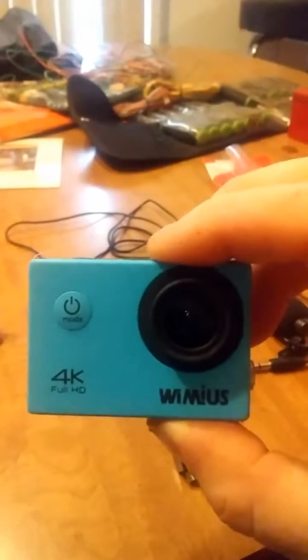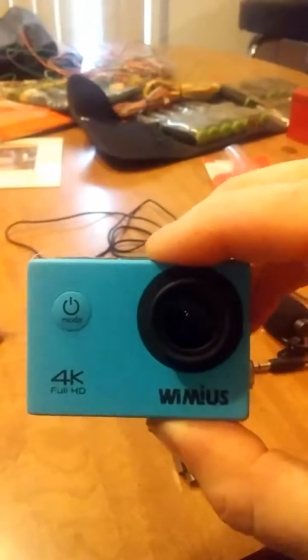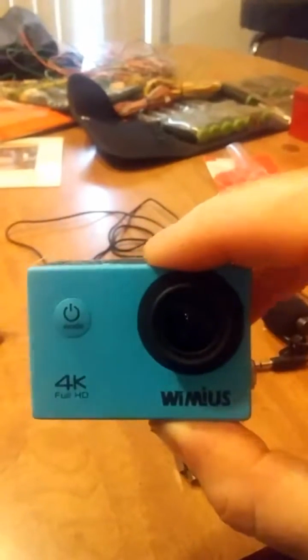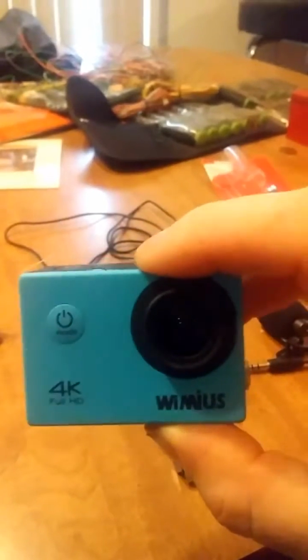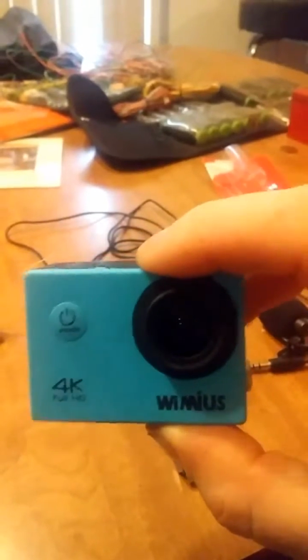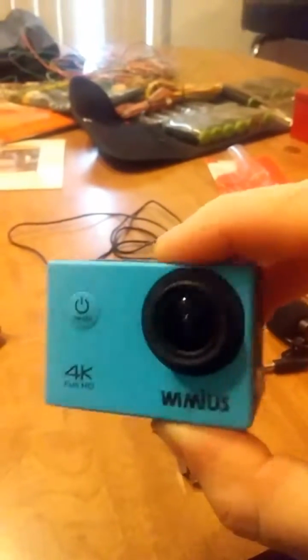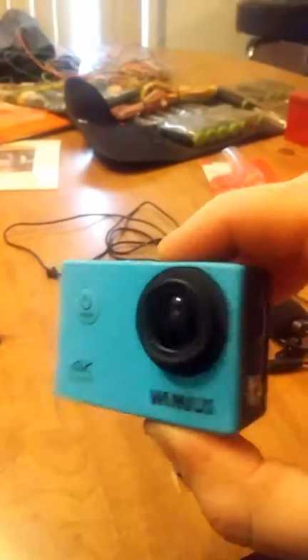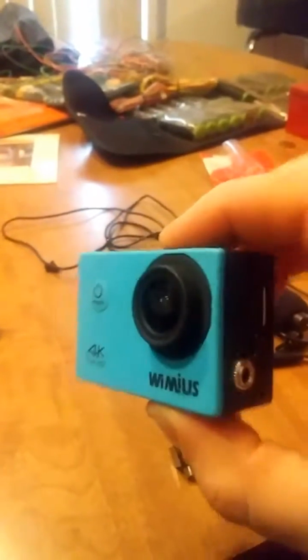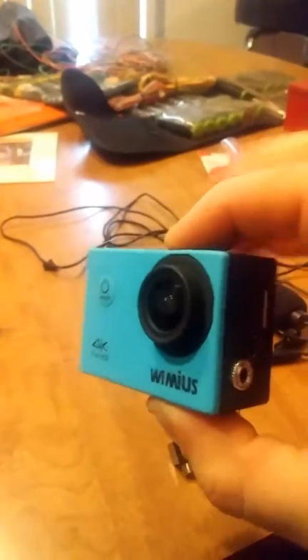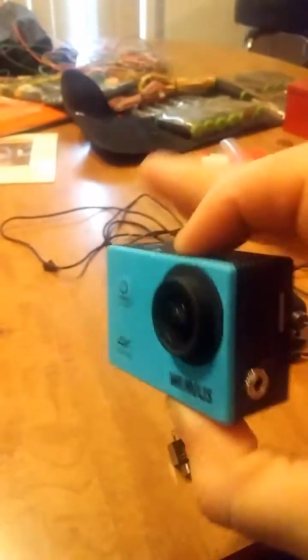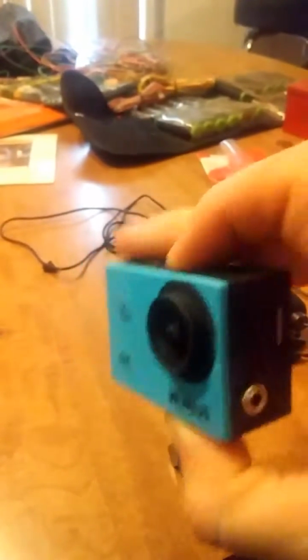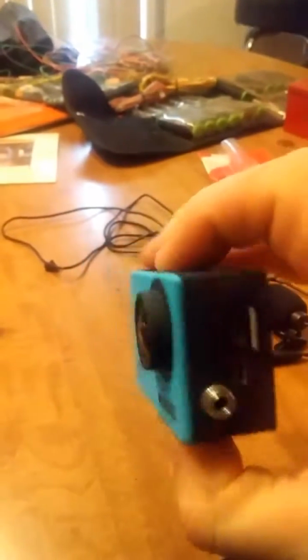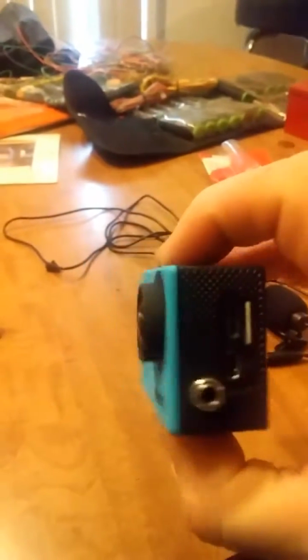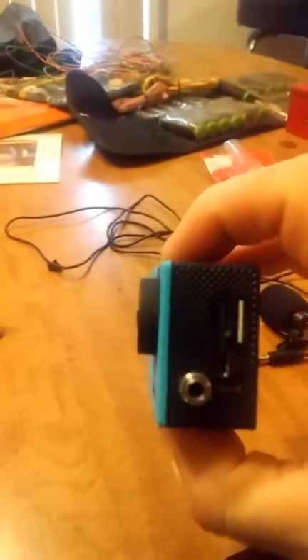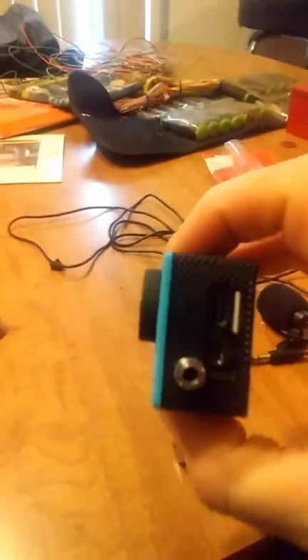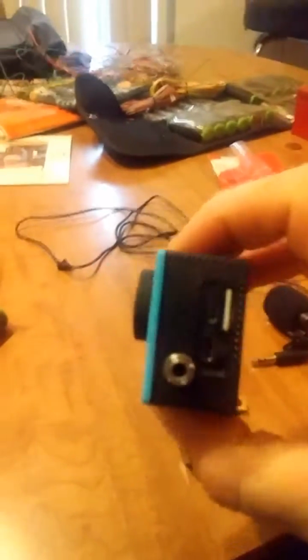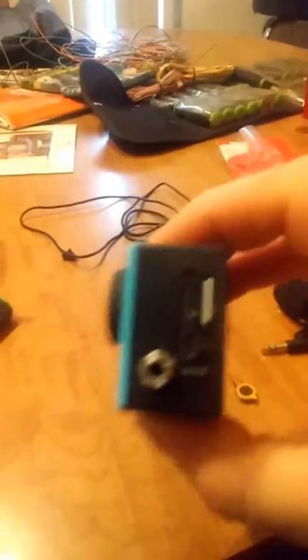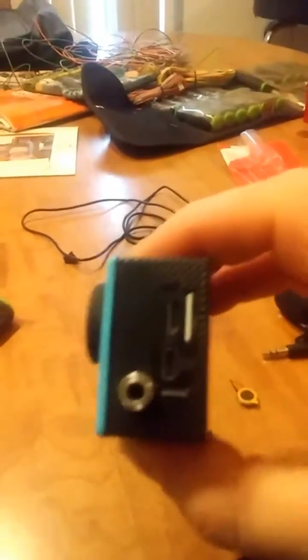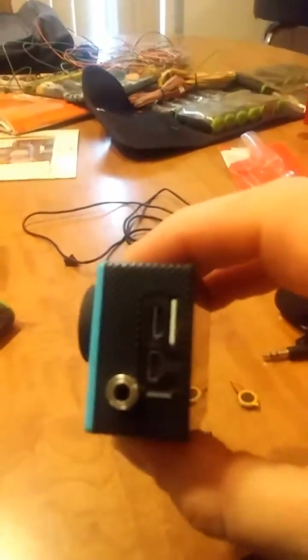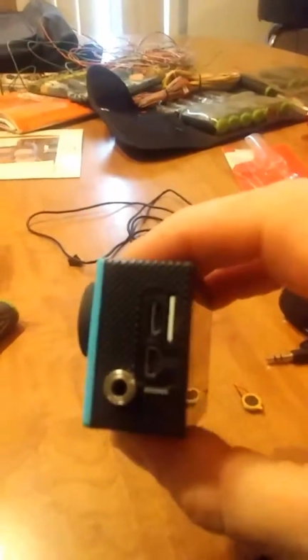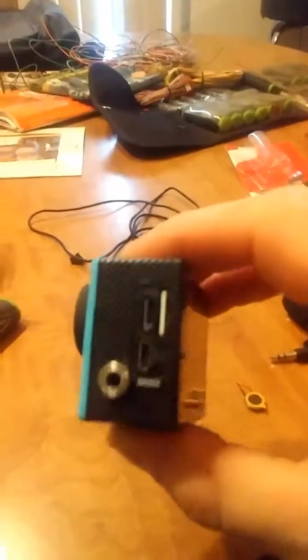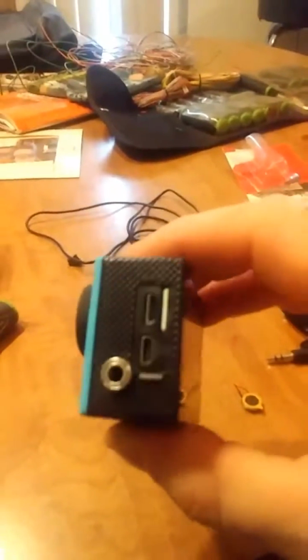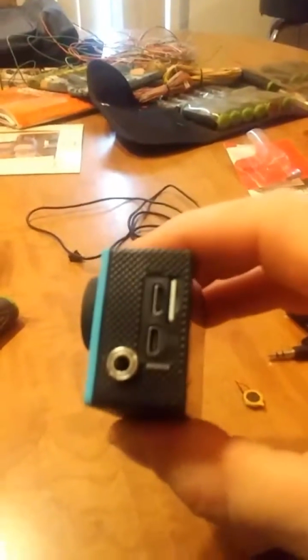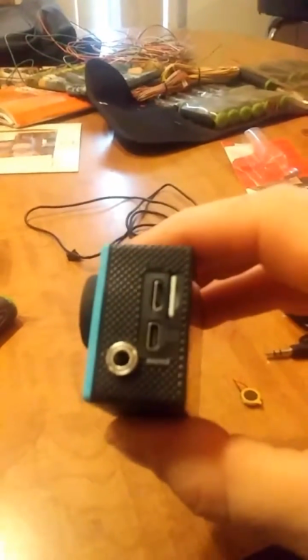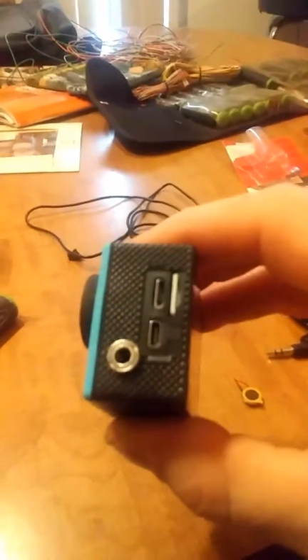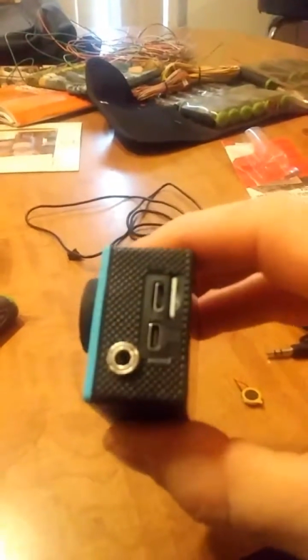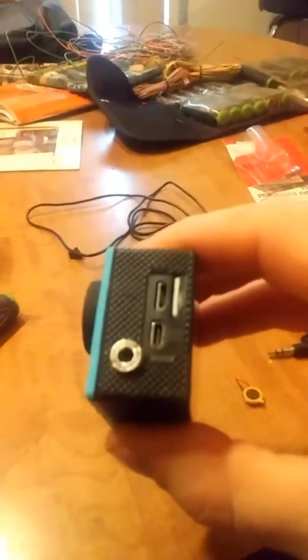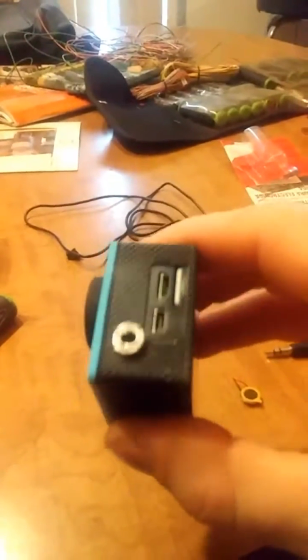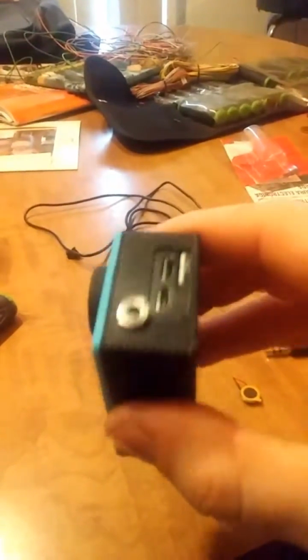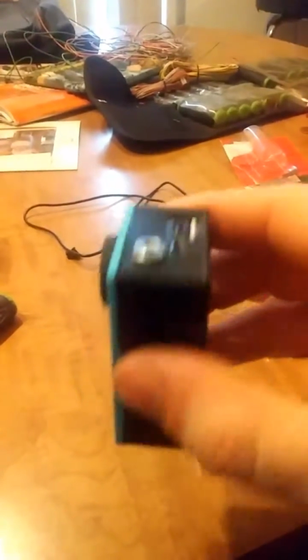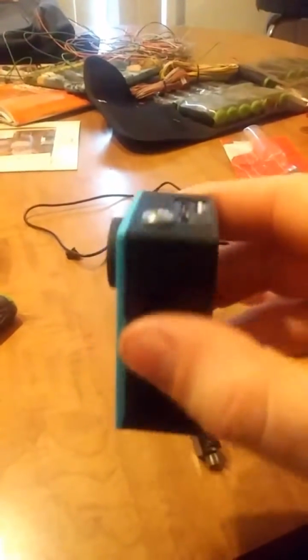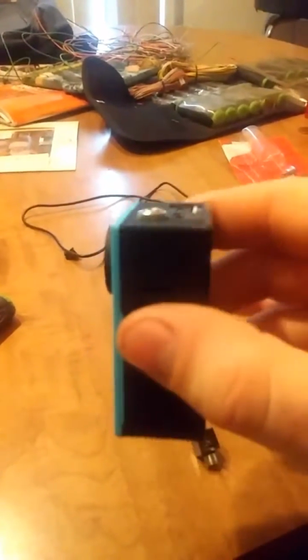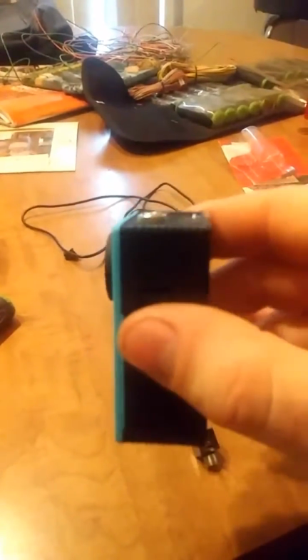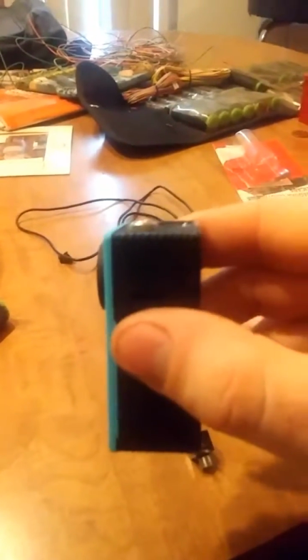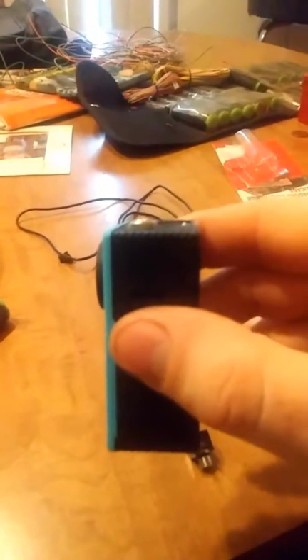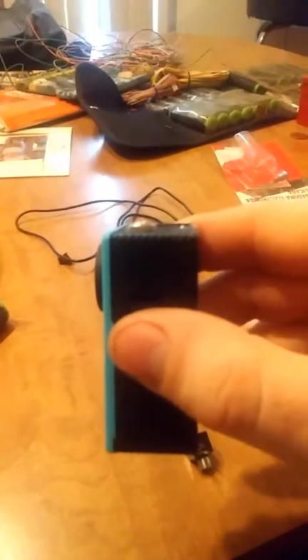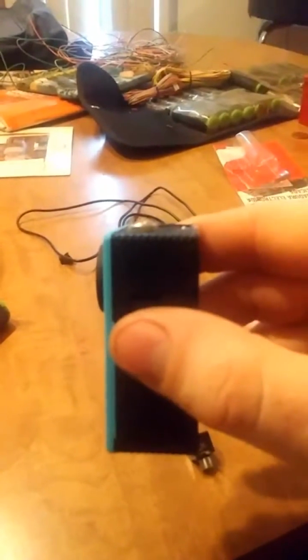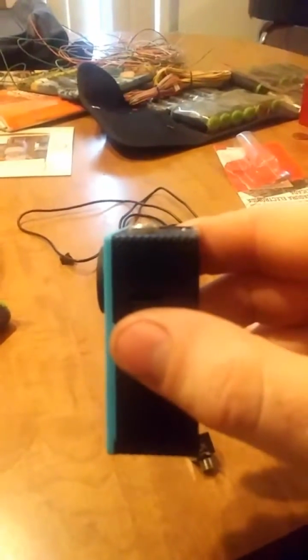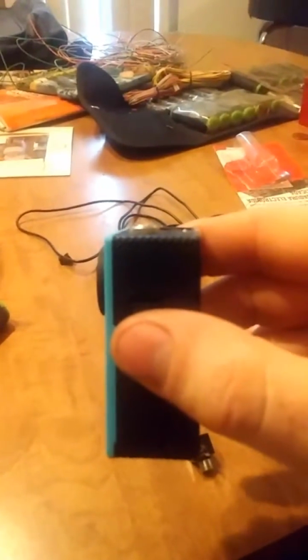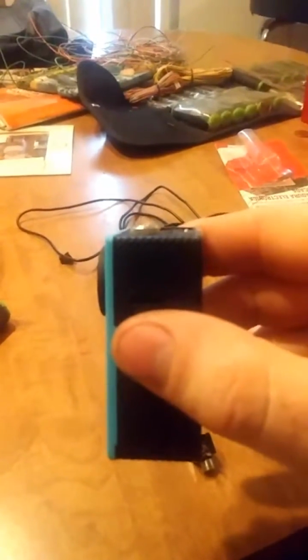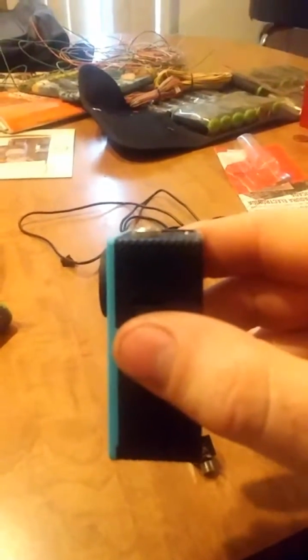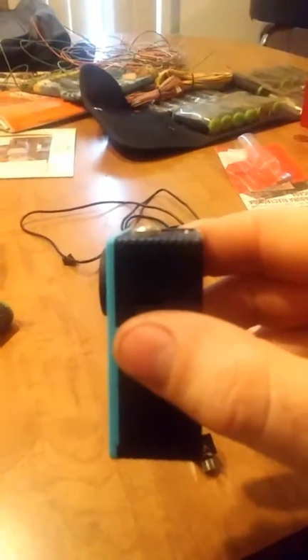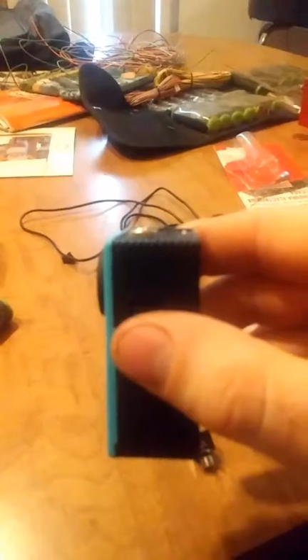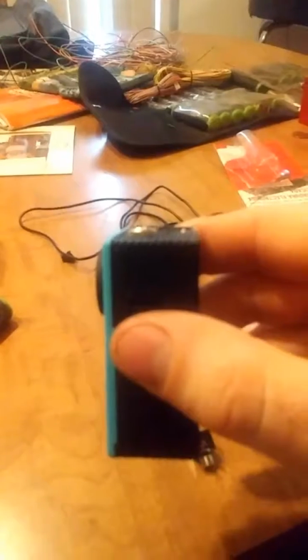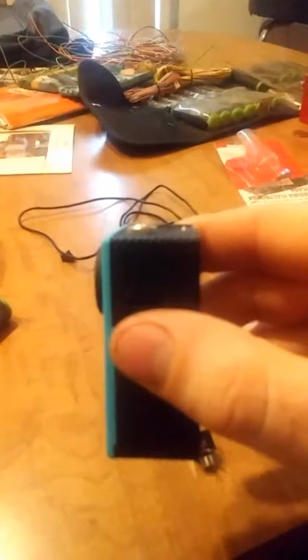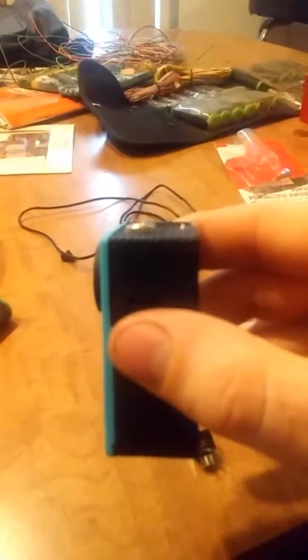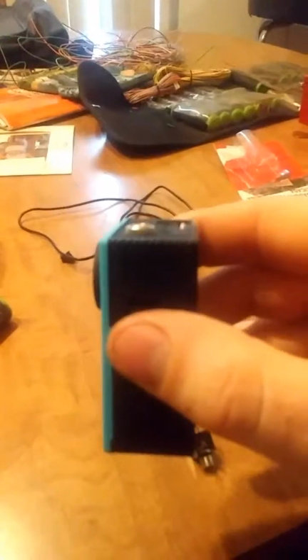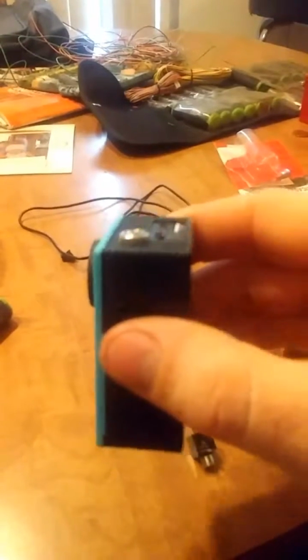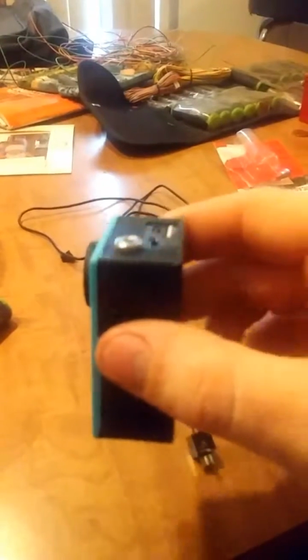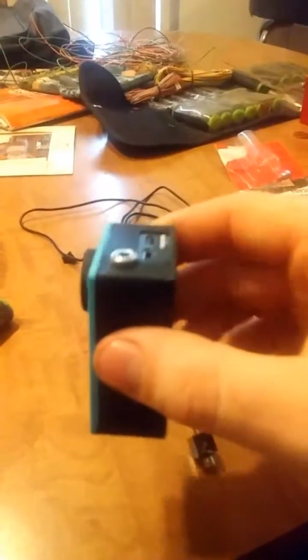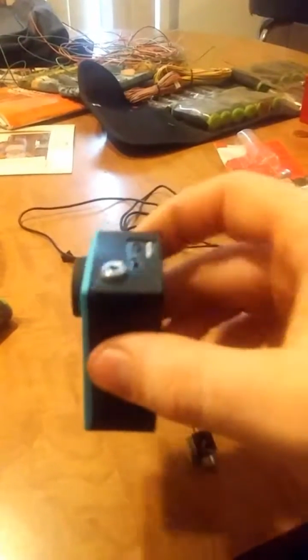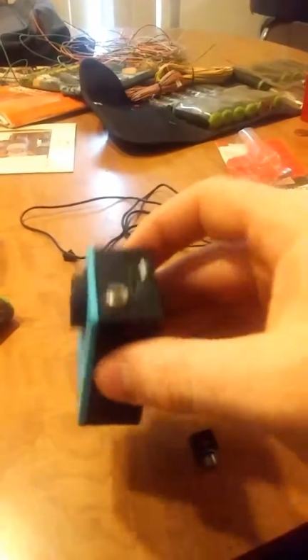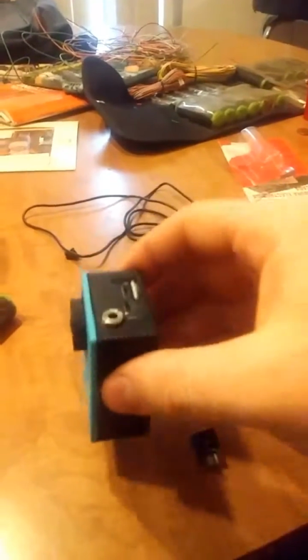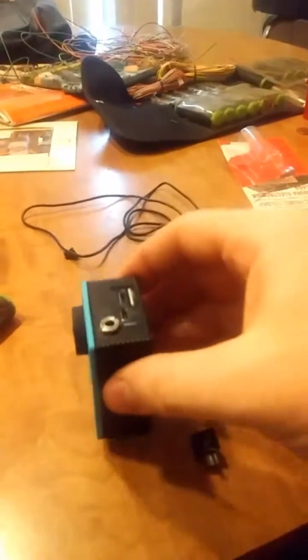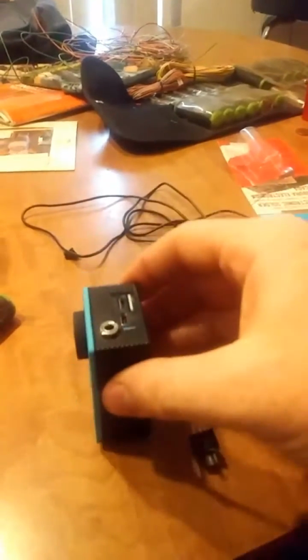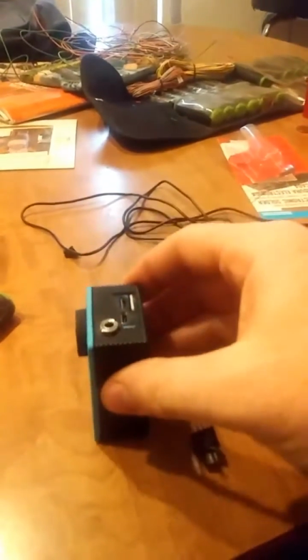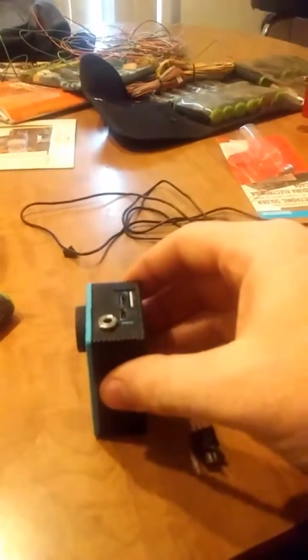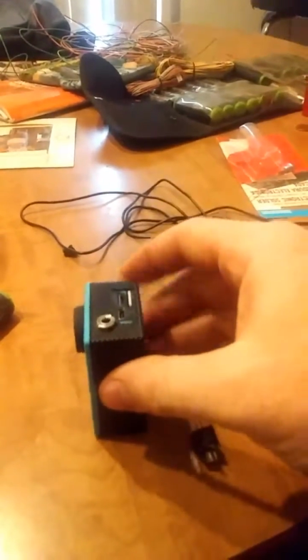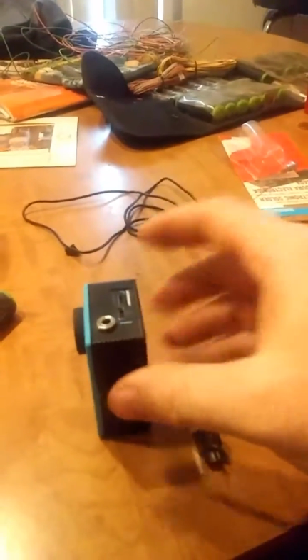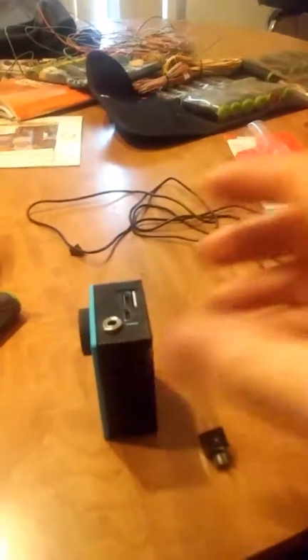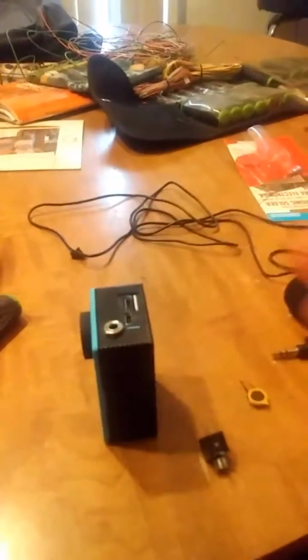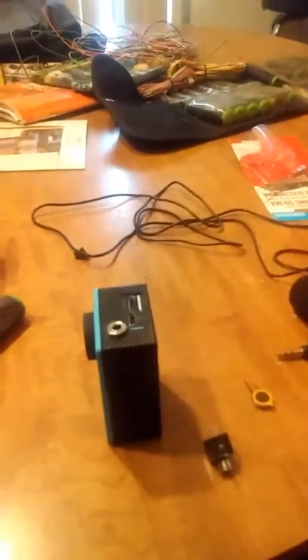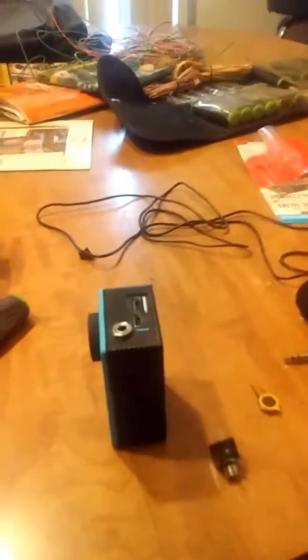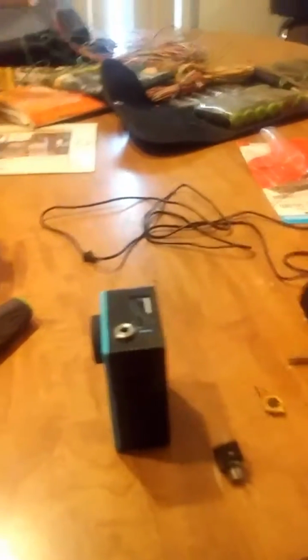This is the WiMiUS Q1 — that's the model. There's my mod. Enjoy, guys — if you have any questions, let me know.